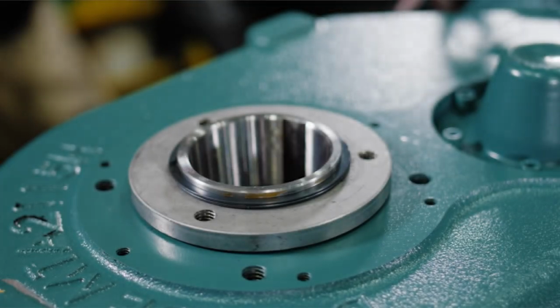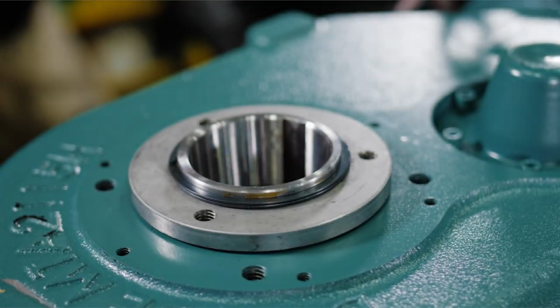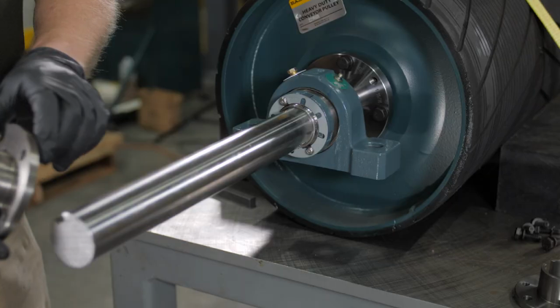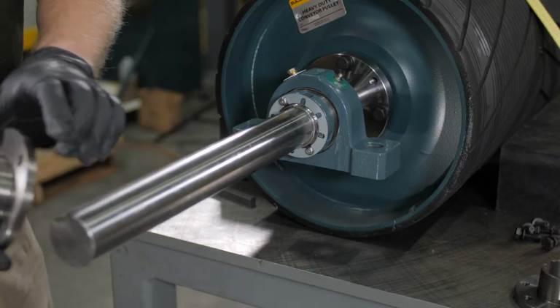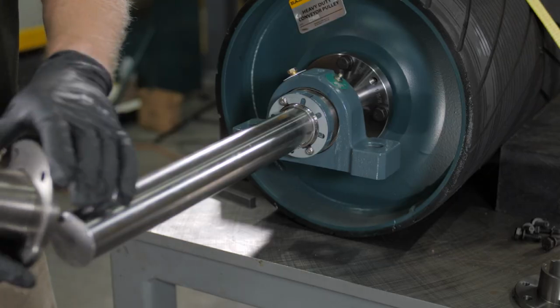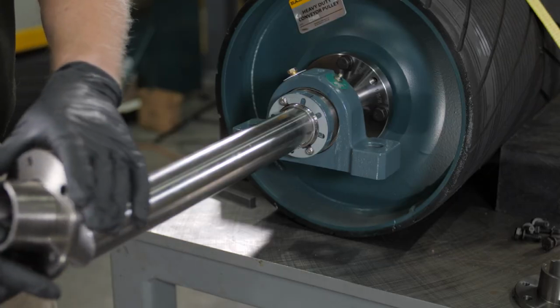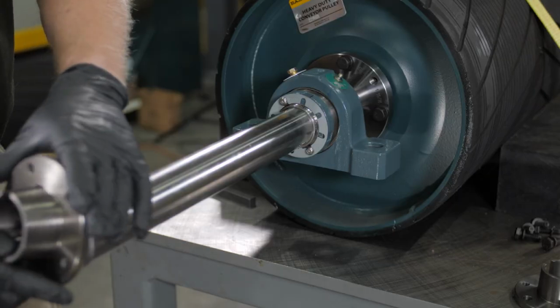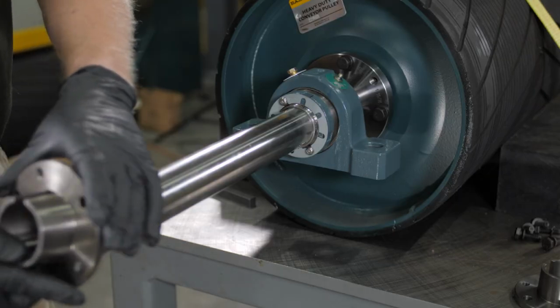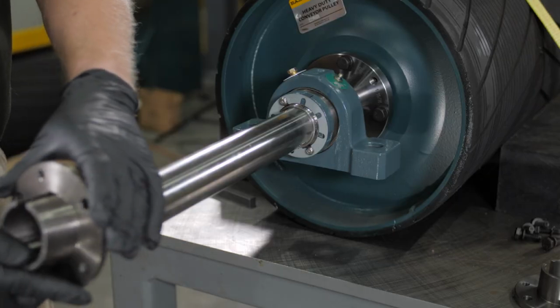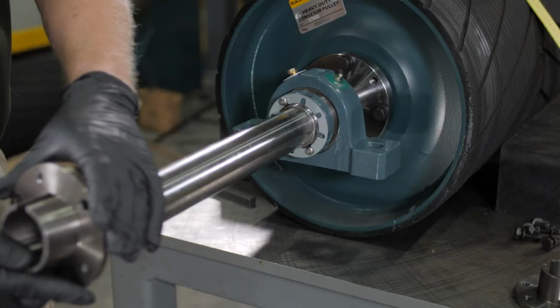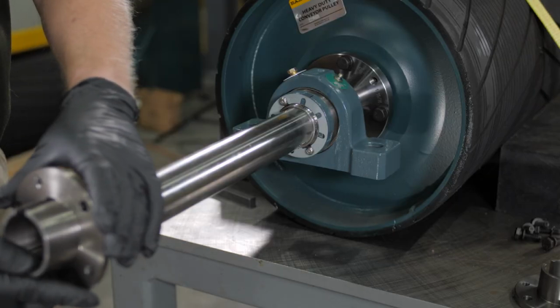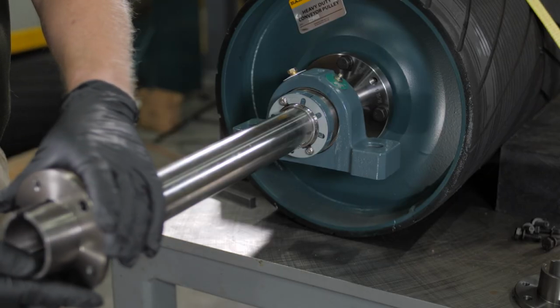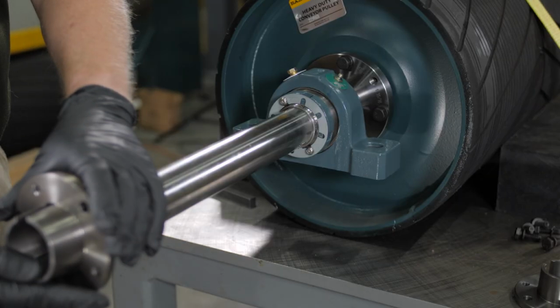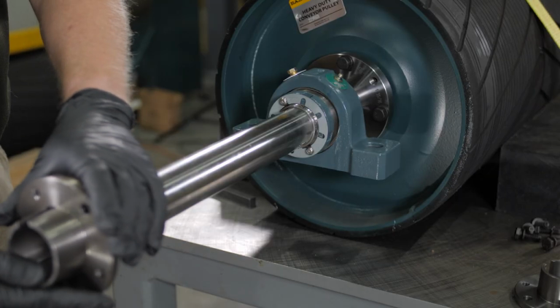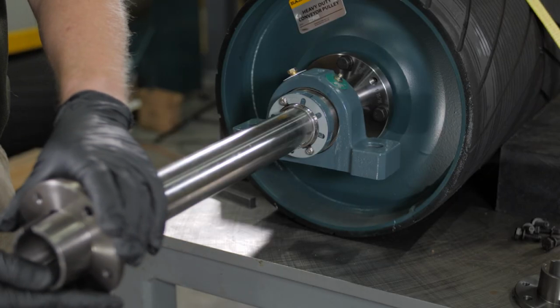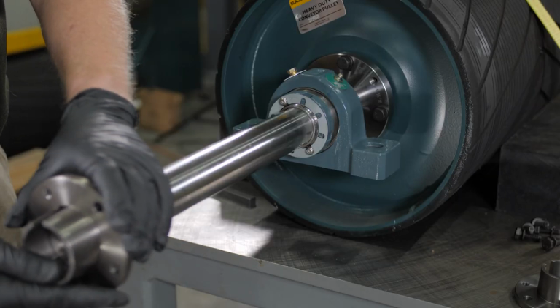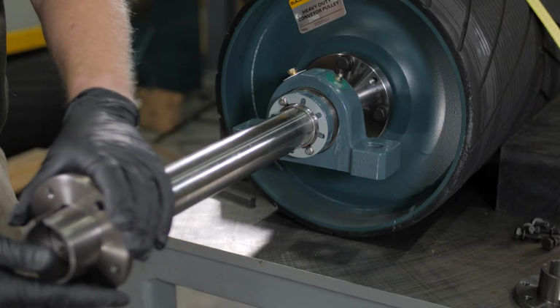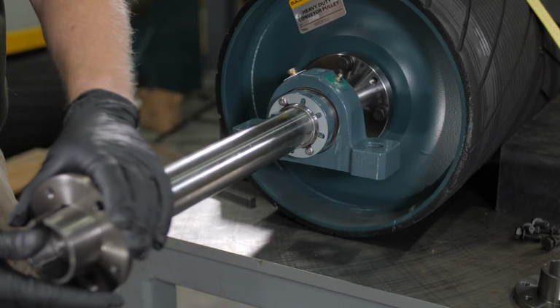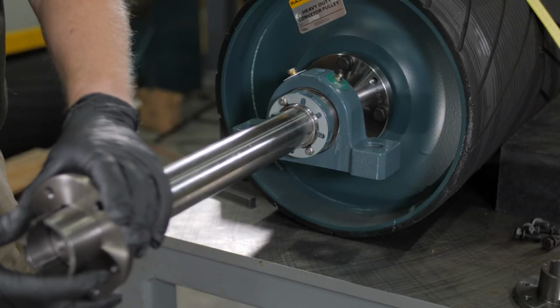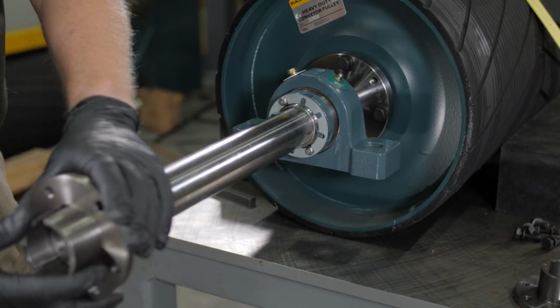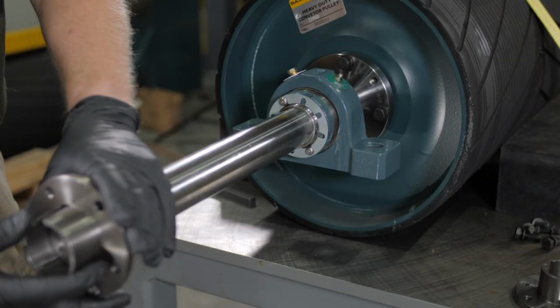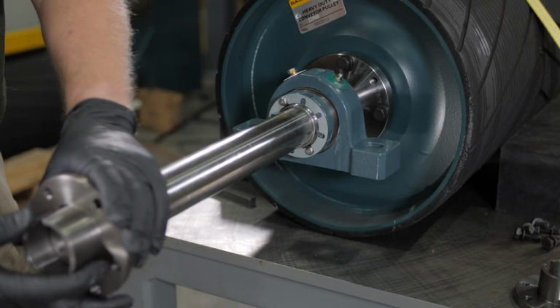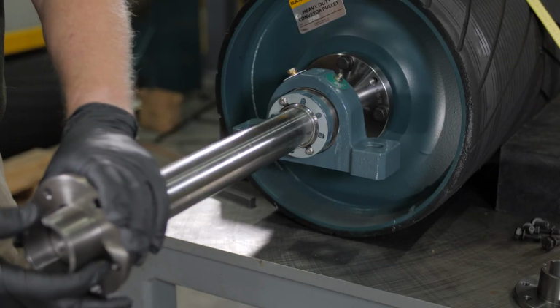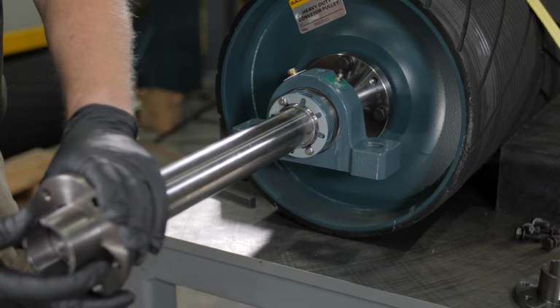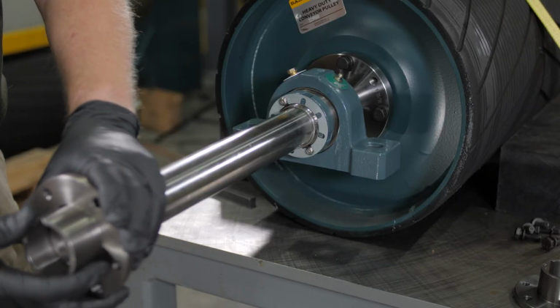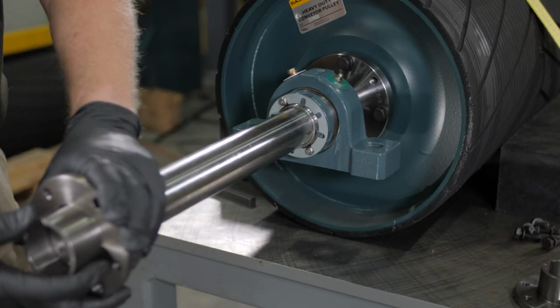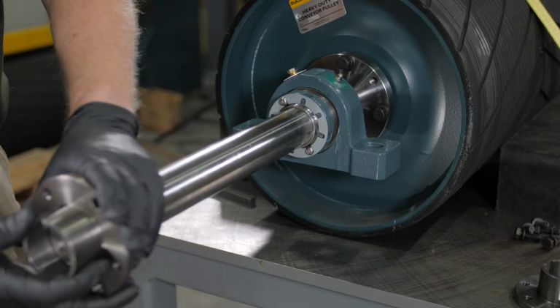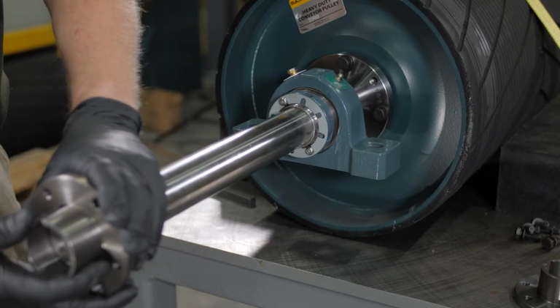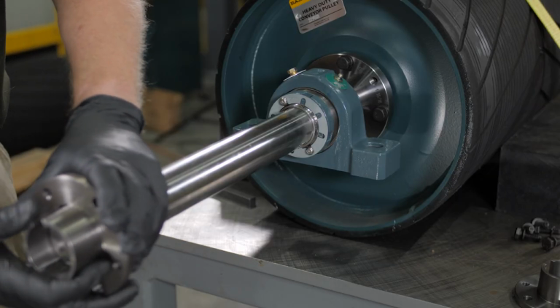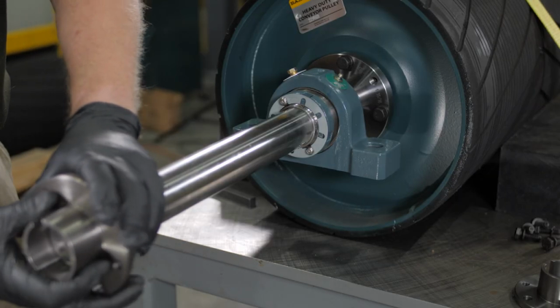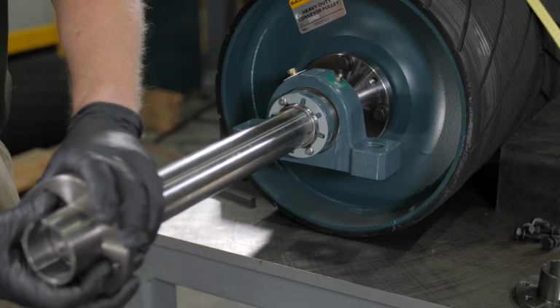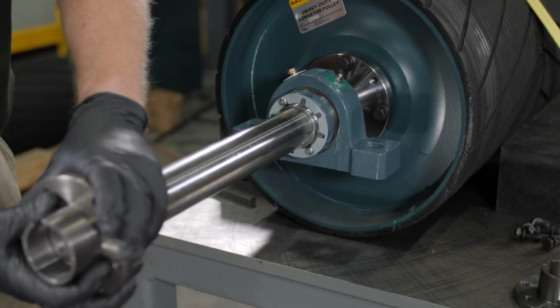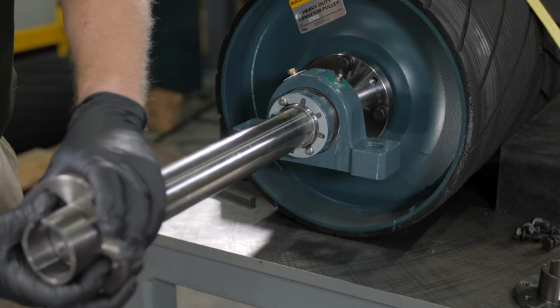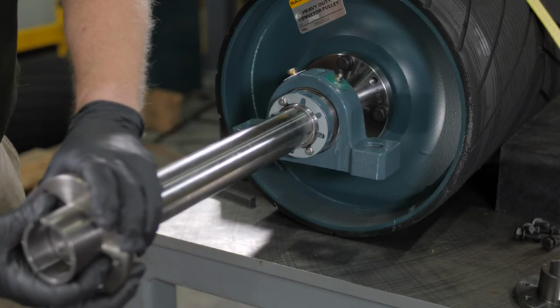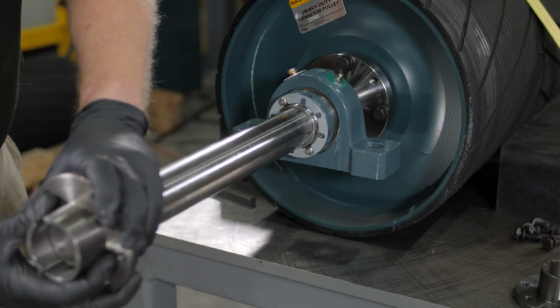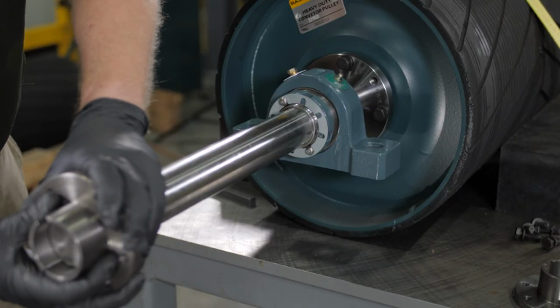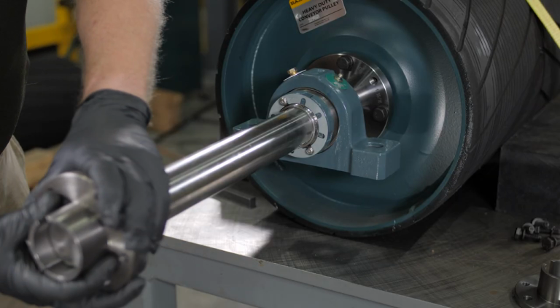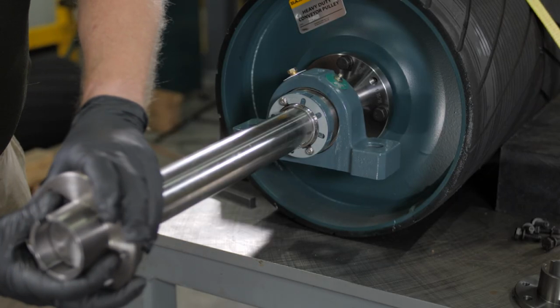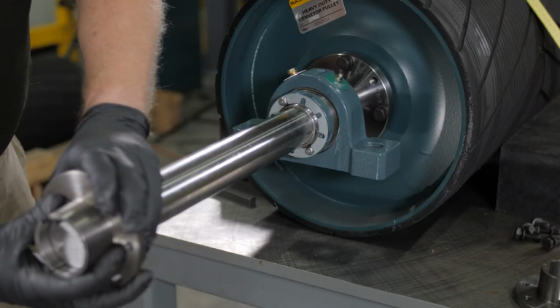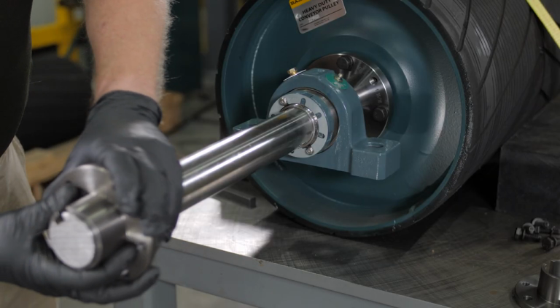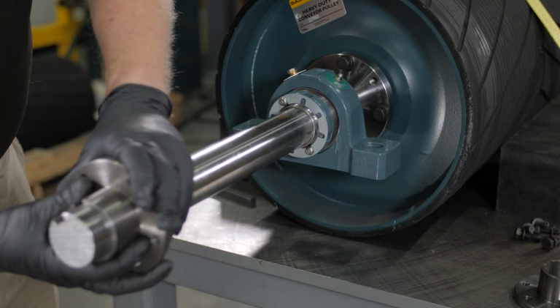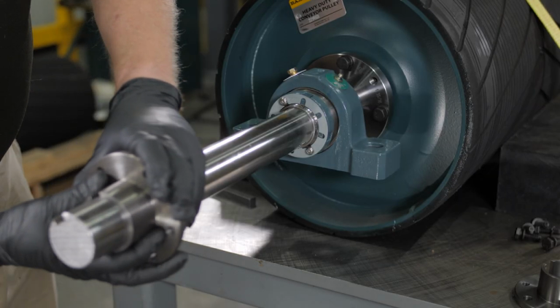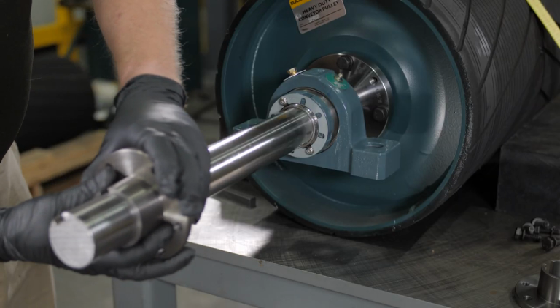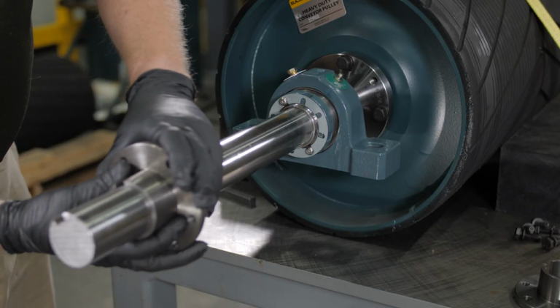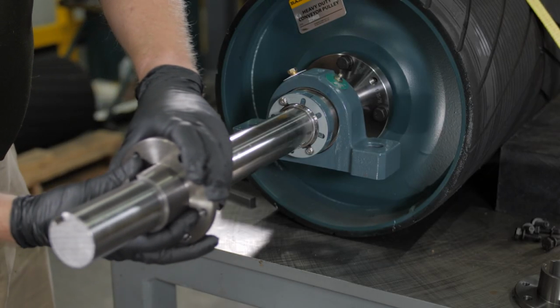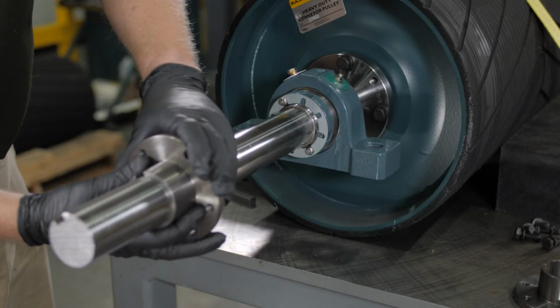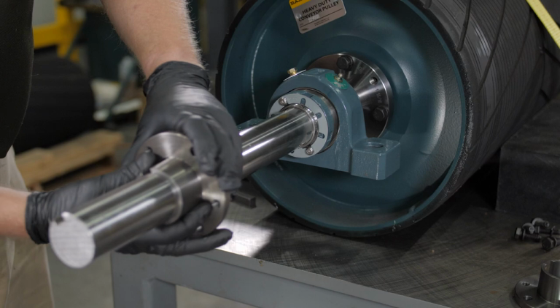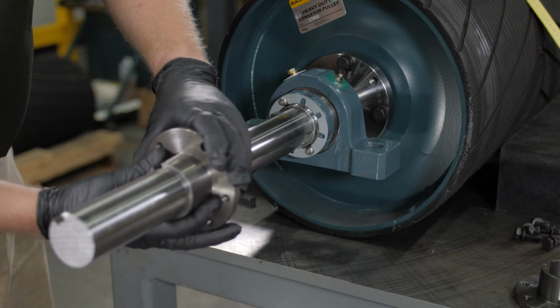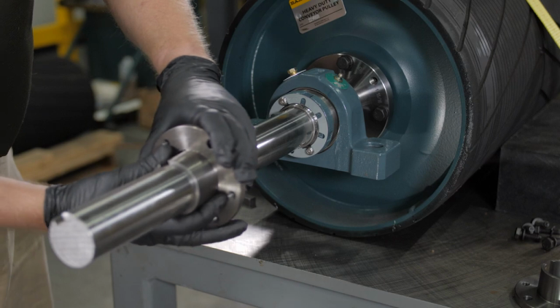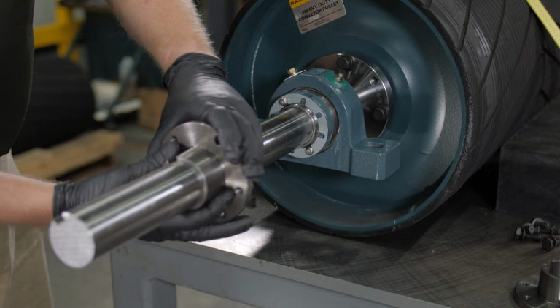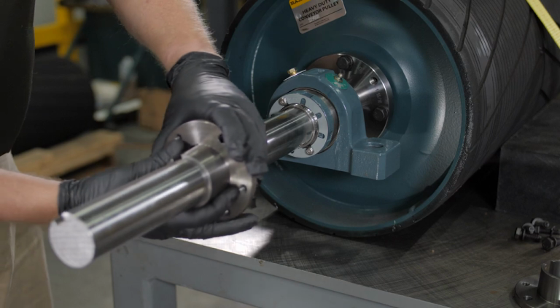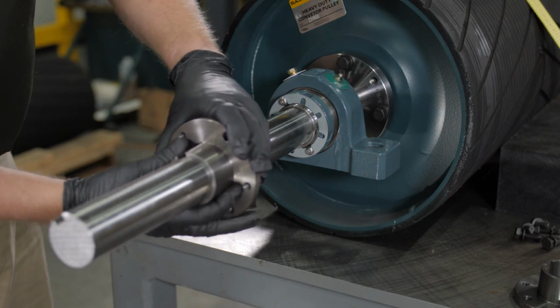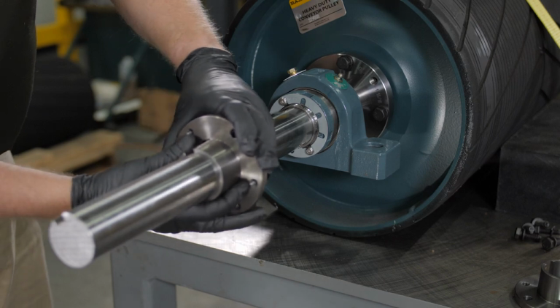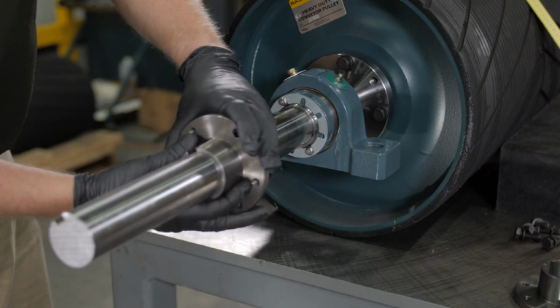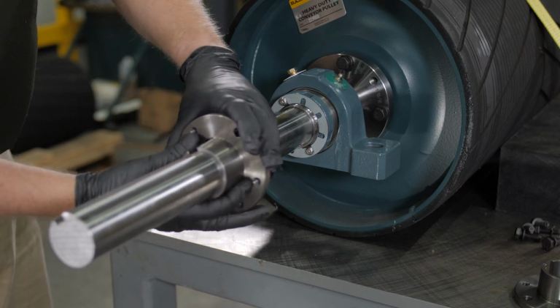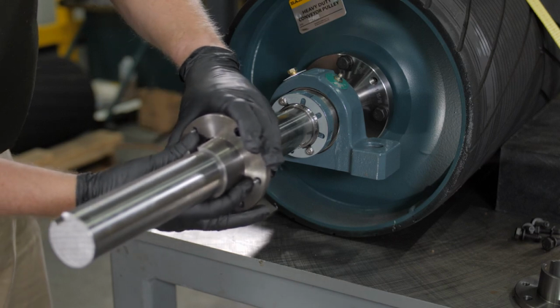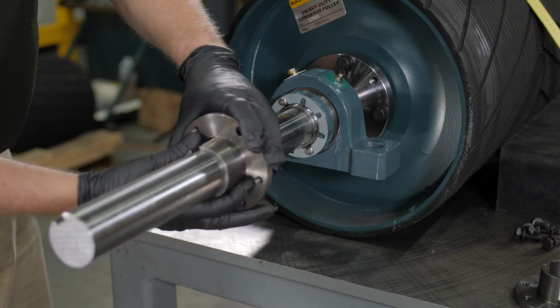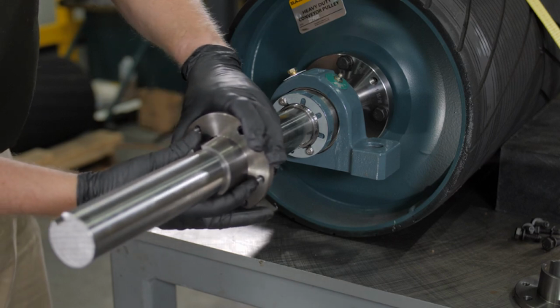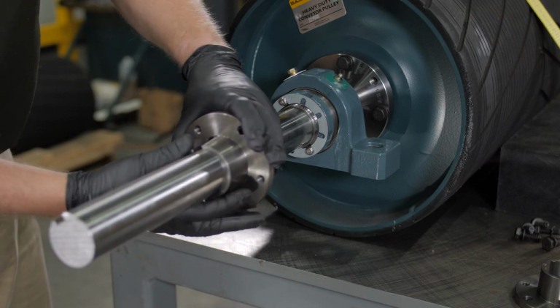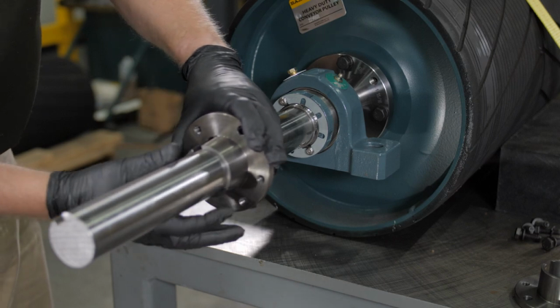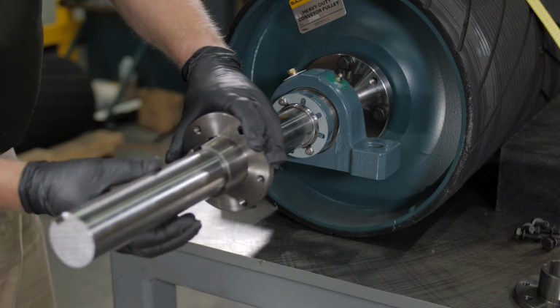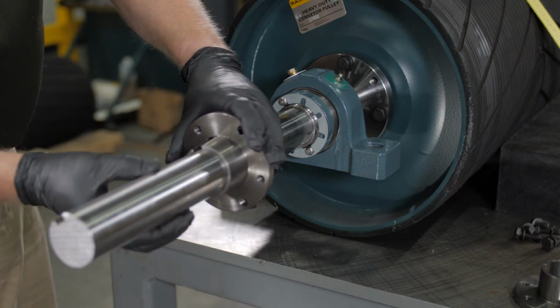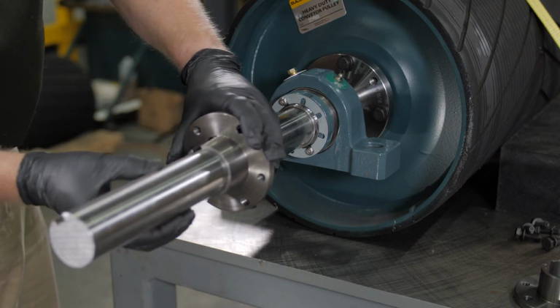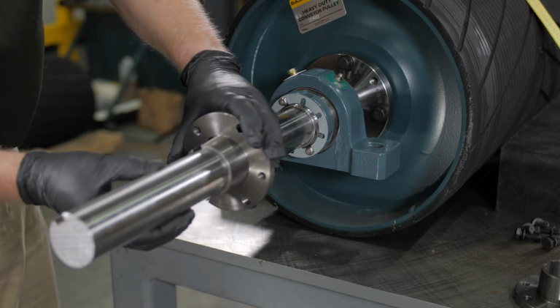Next, place one bushing on the shaft, leaving enough clearance for hardware installation.